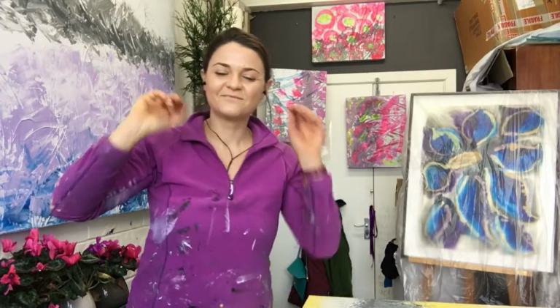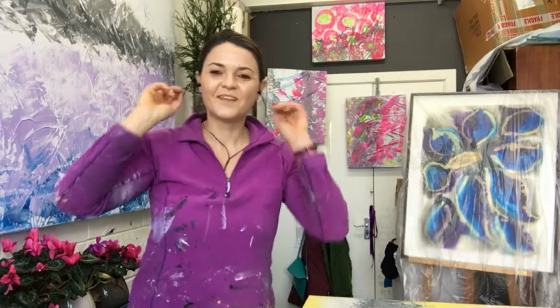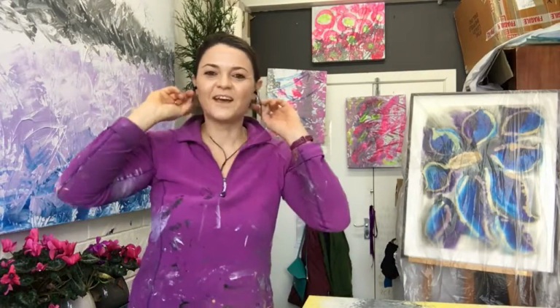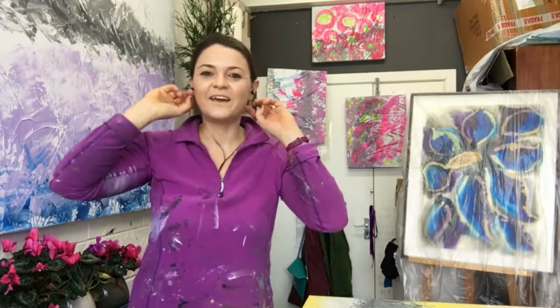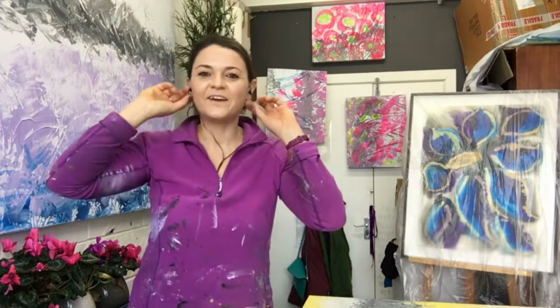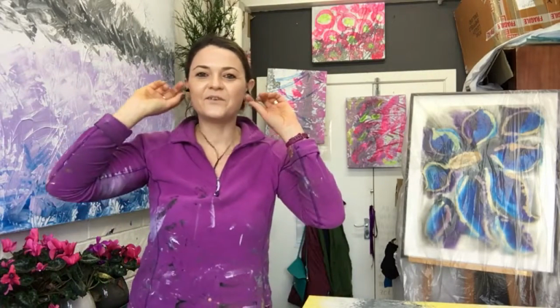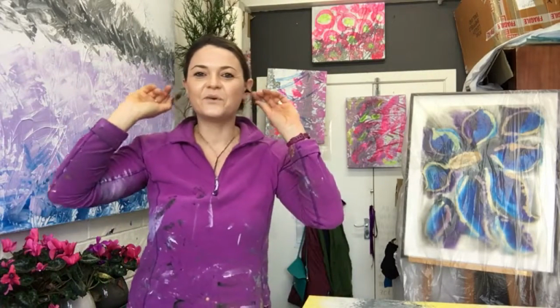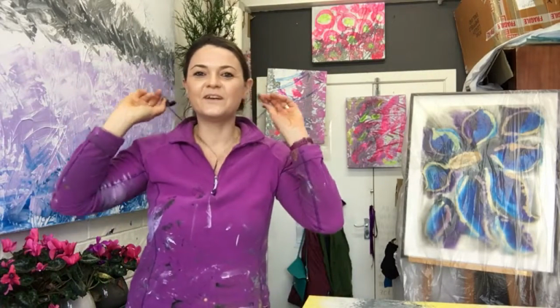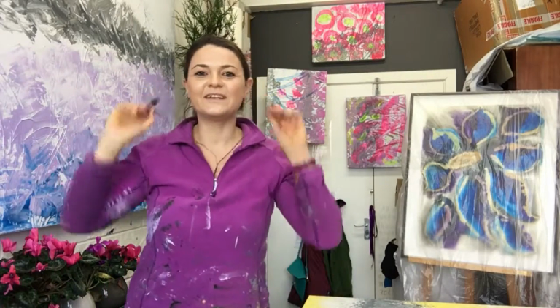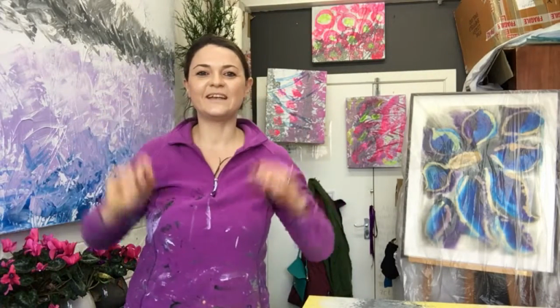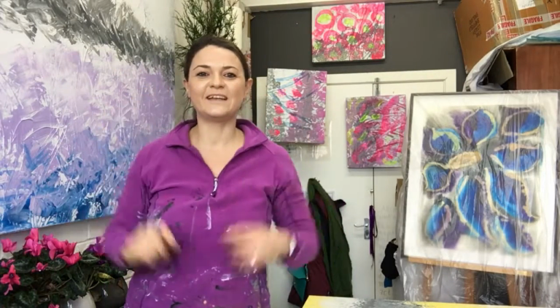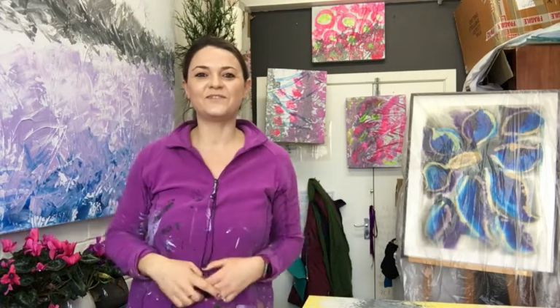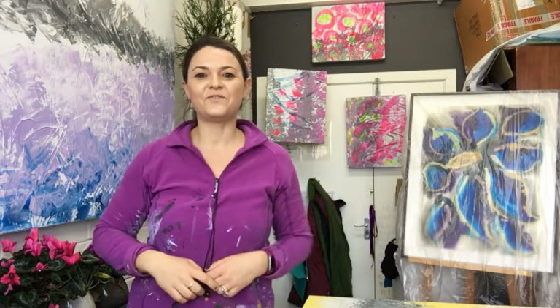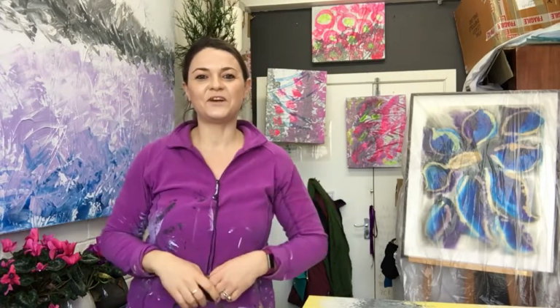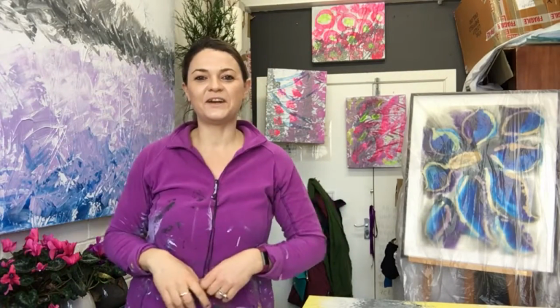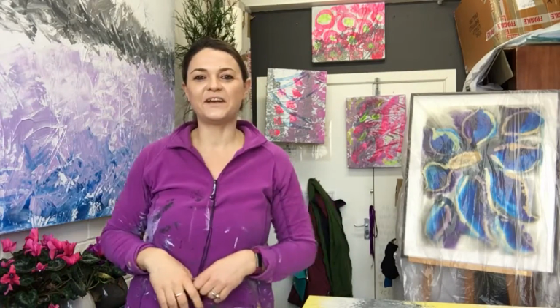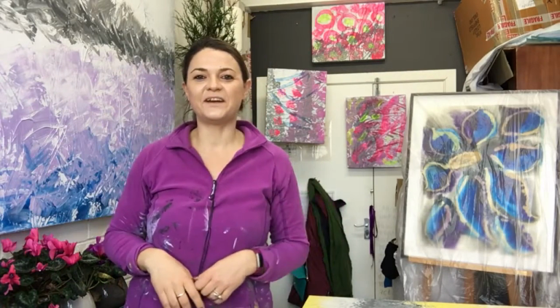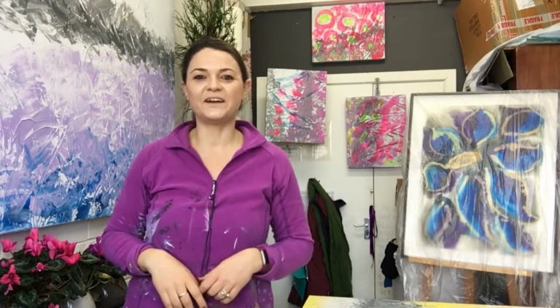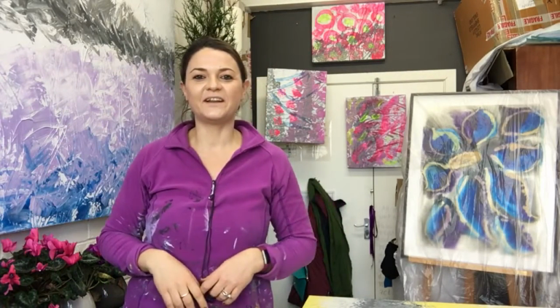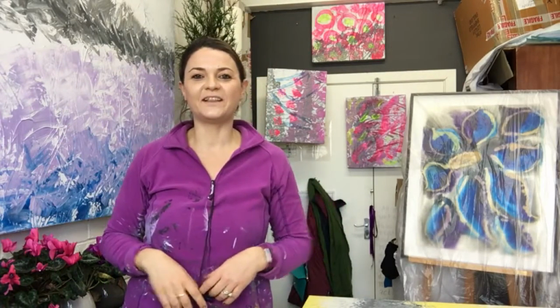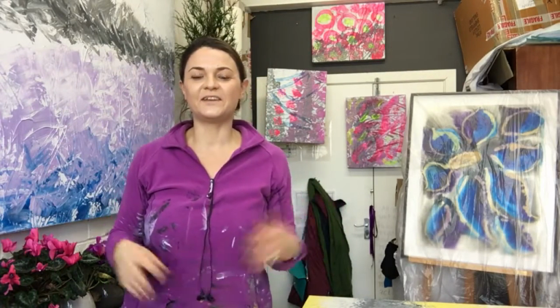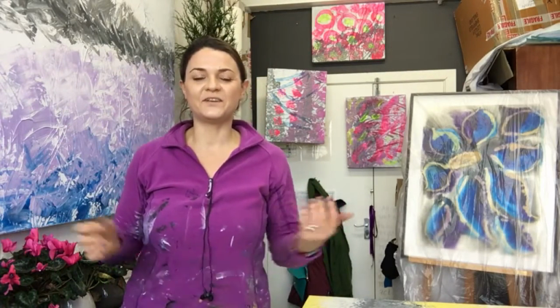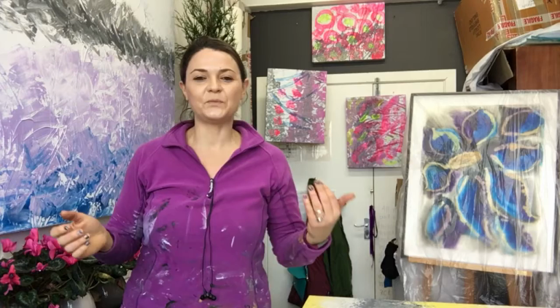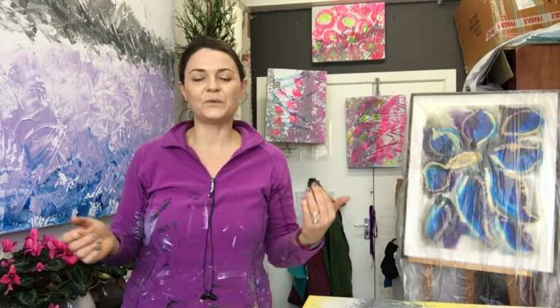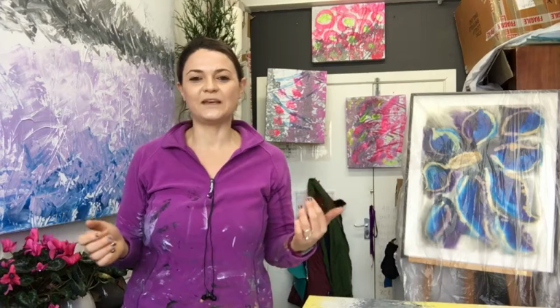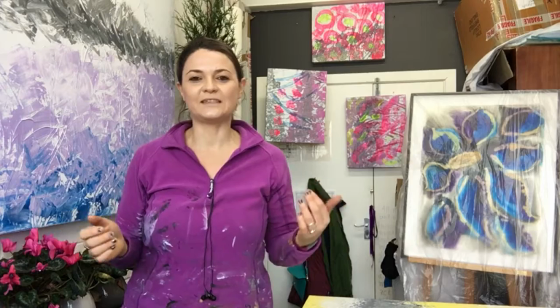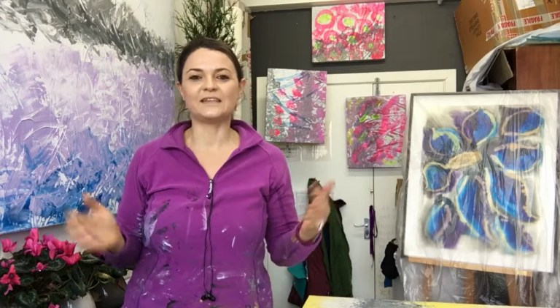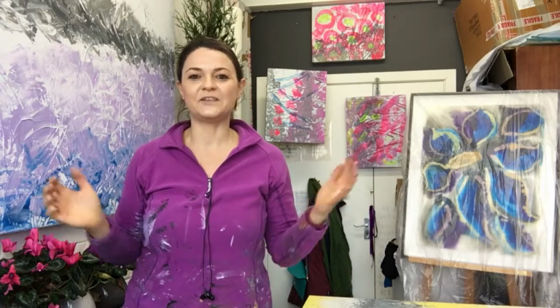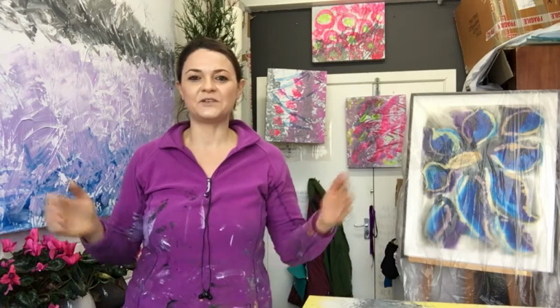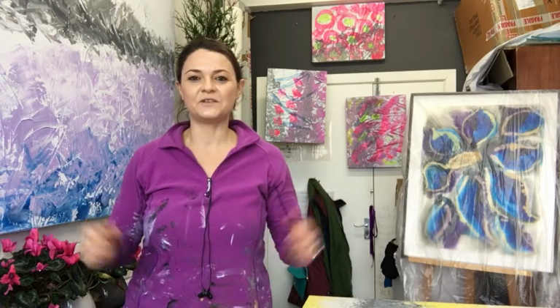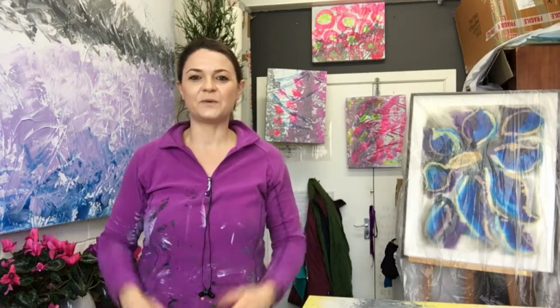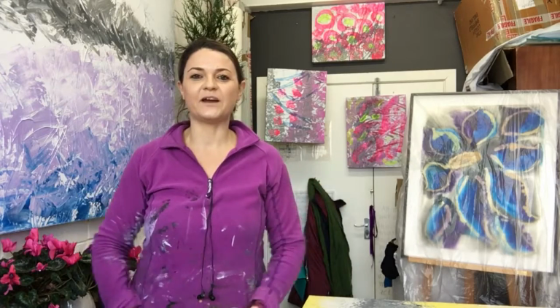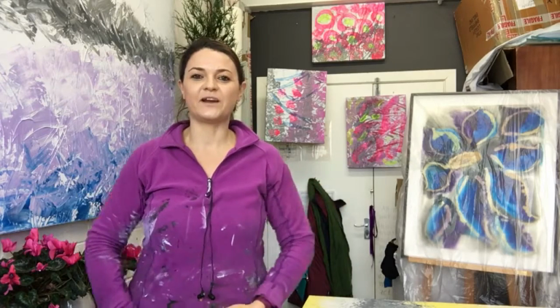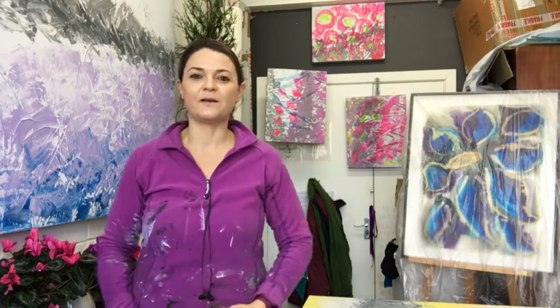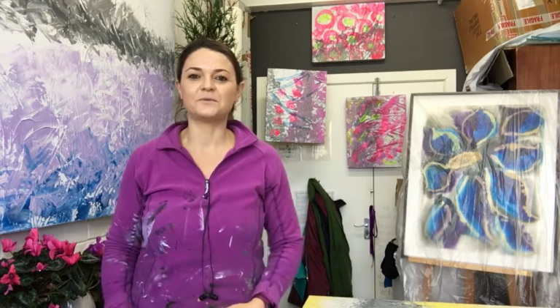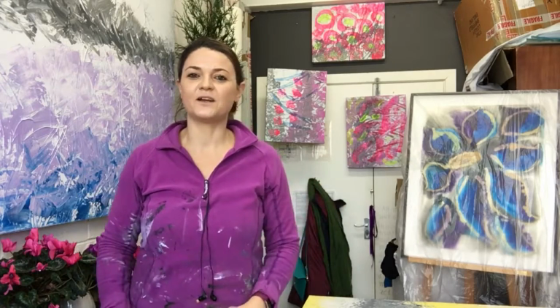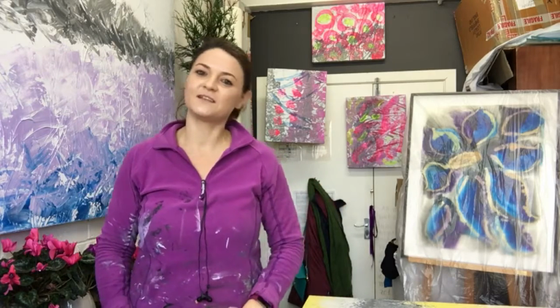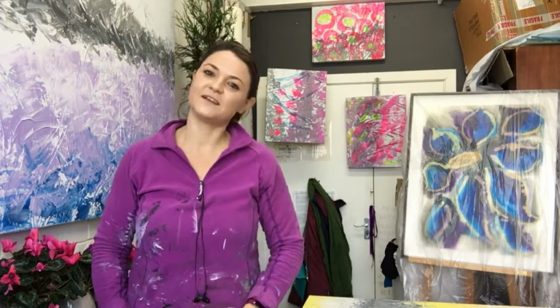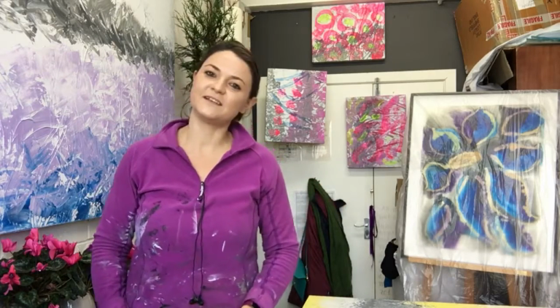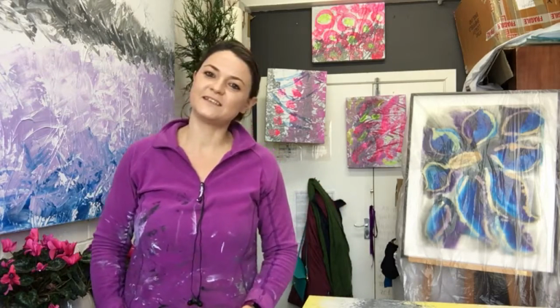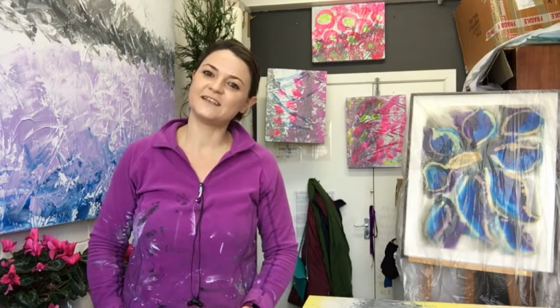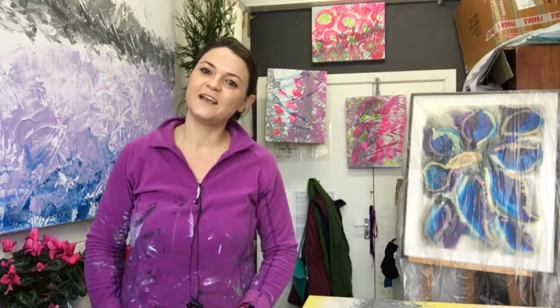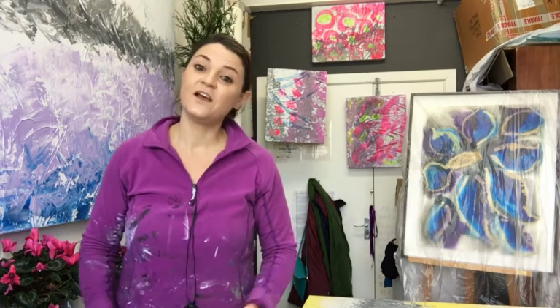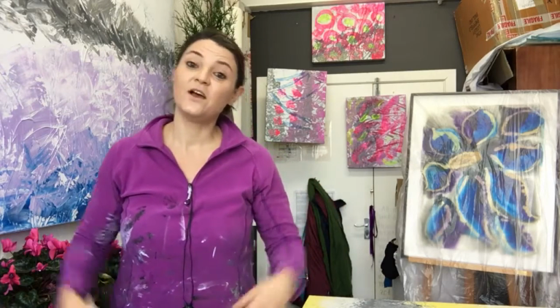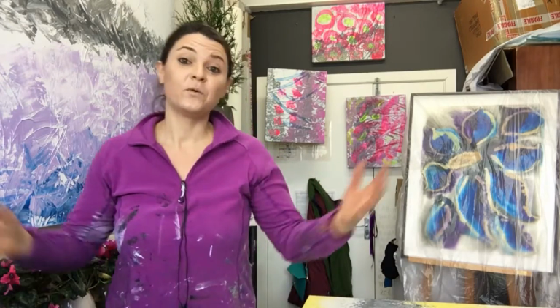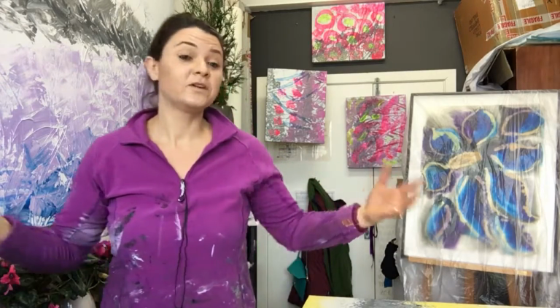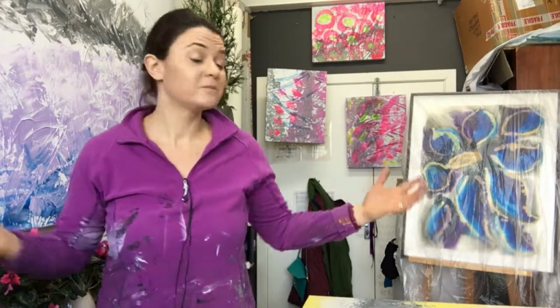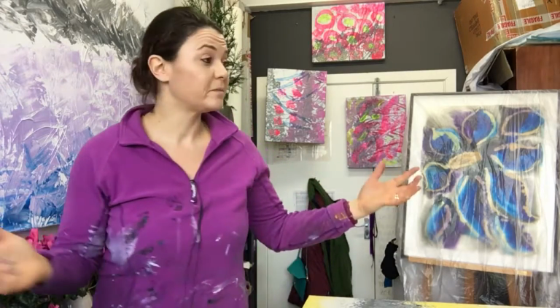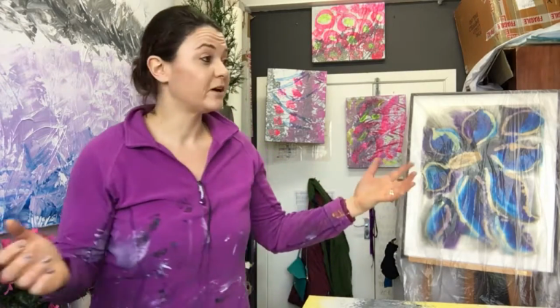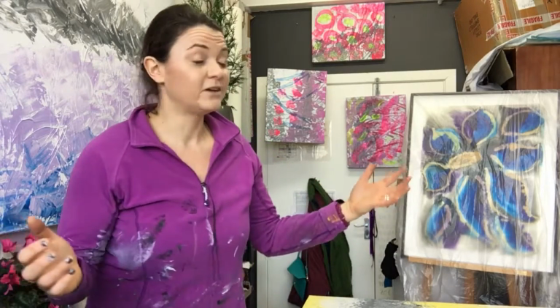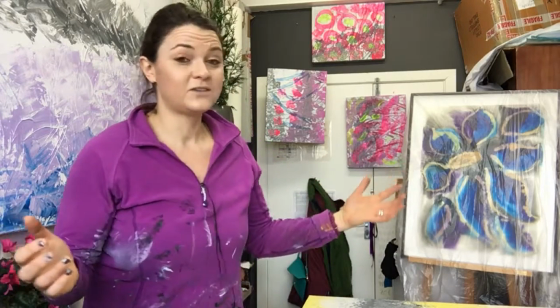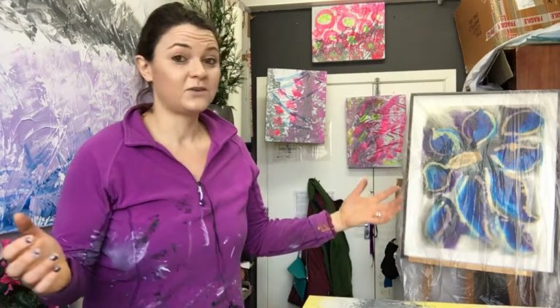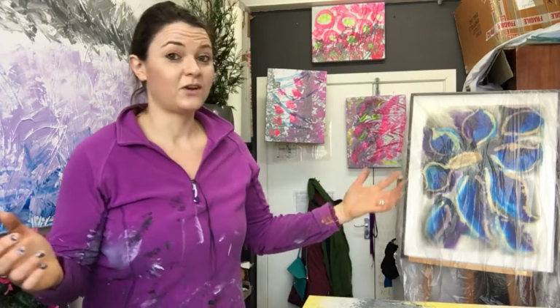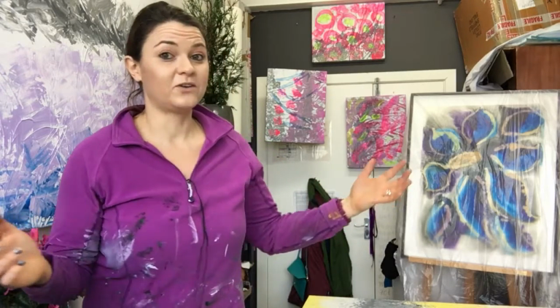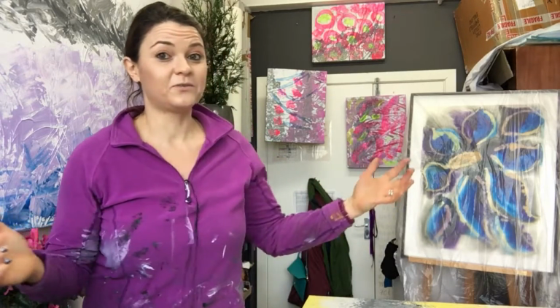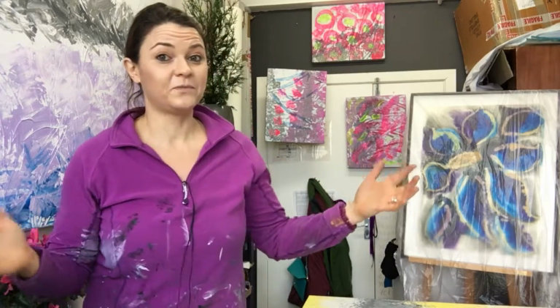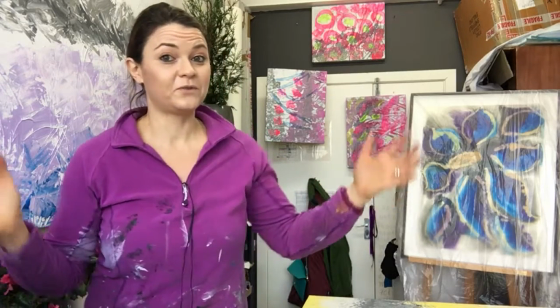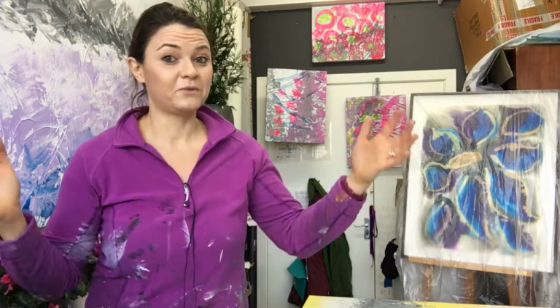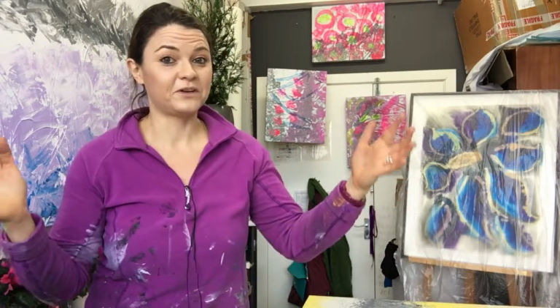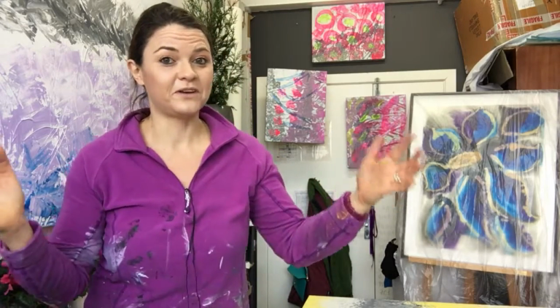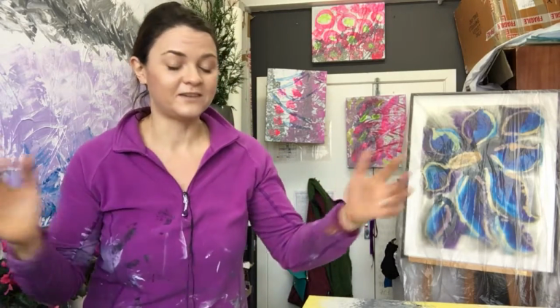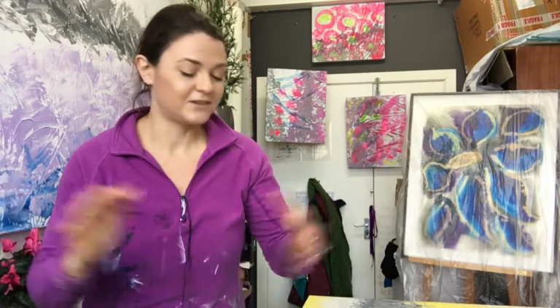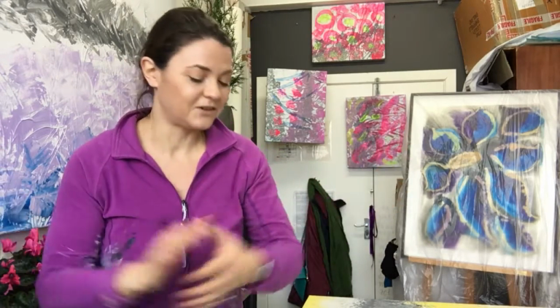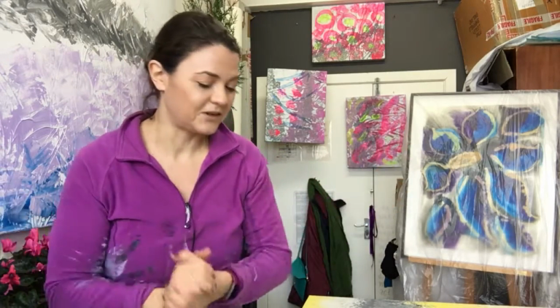Hi everyone! It's Vera here, London-based, nature-inspired abstract artist. Welcome to my art studio, The Real Art Studio.